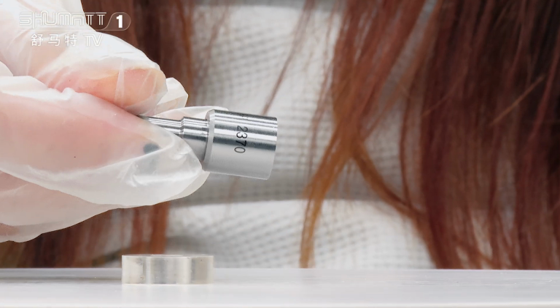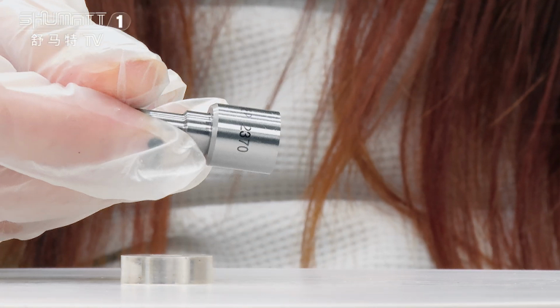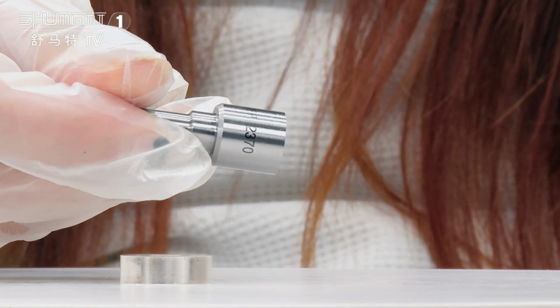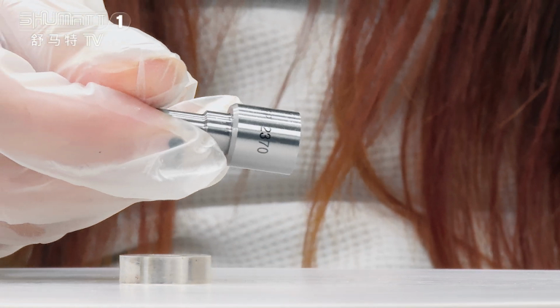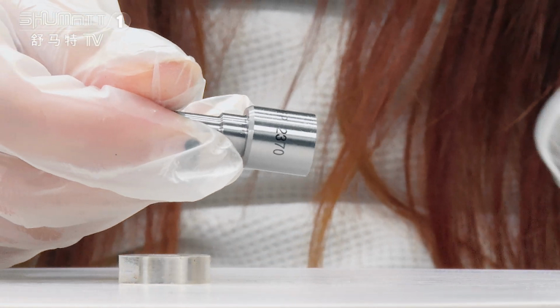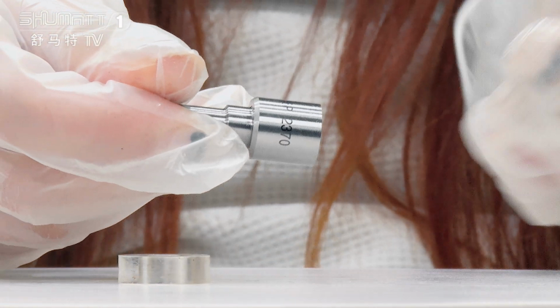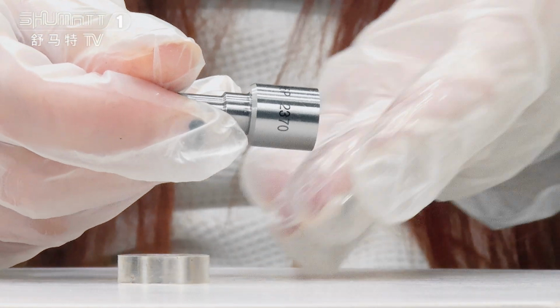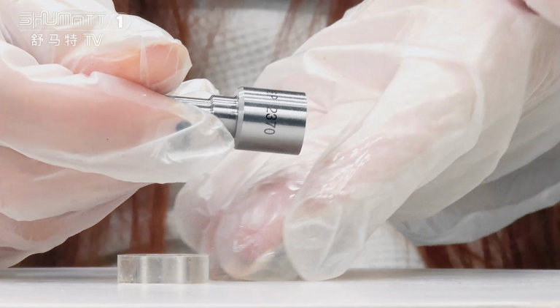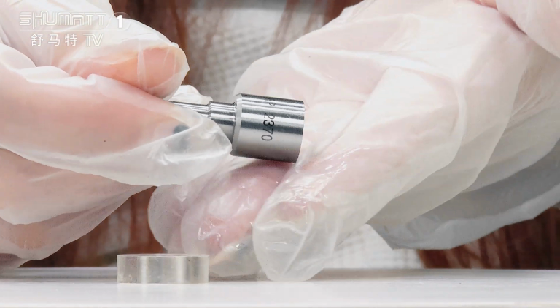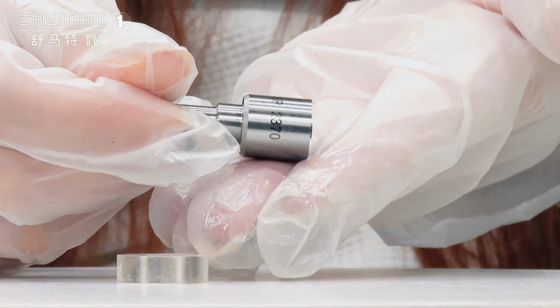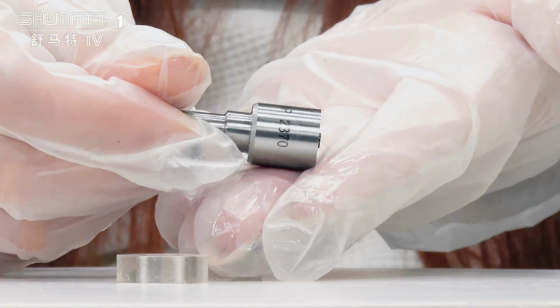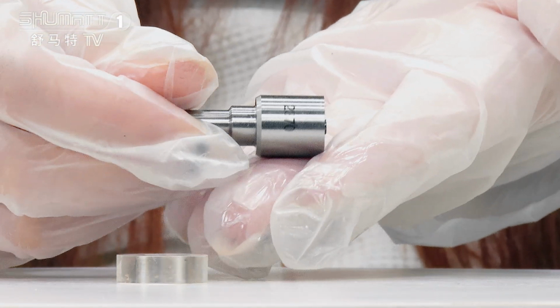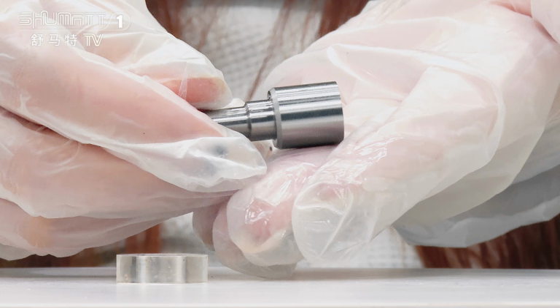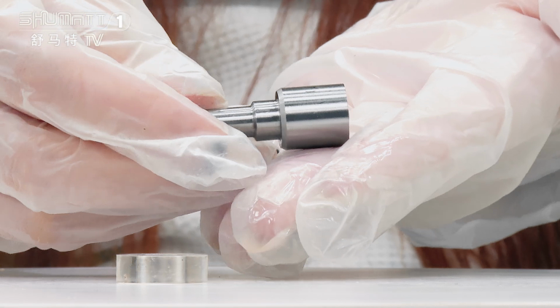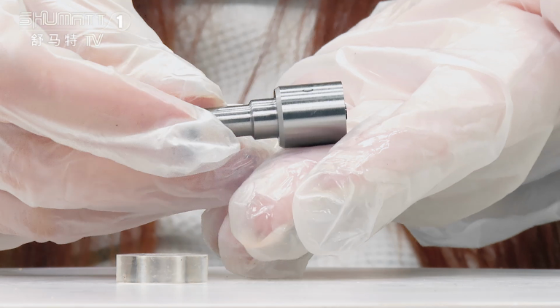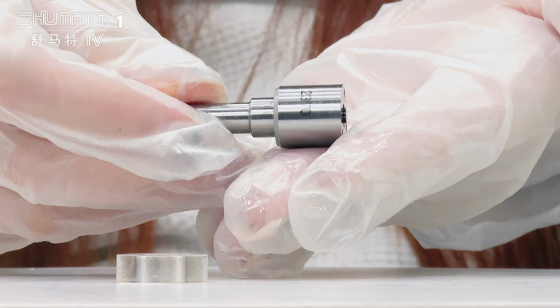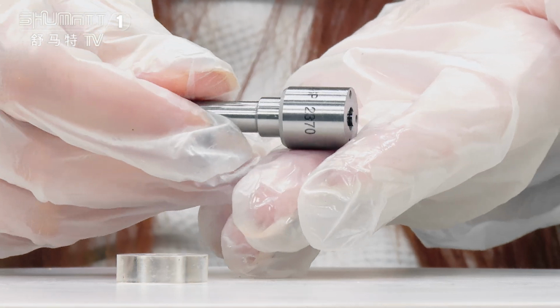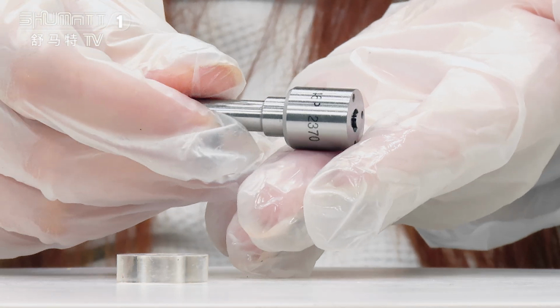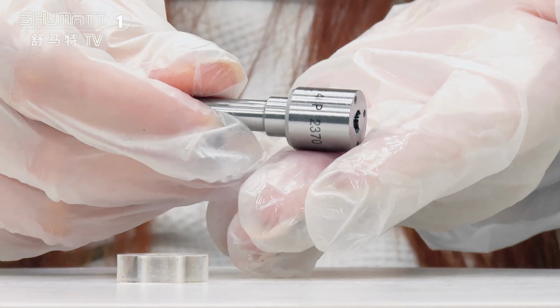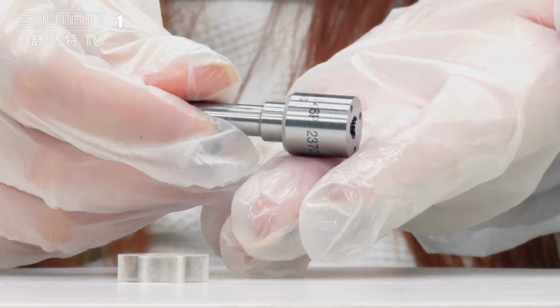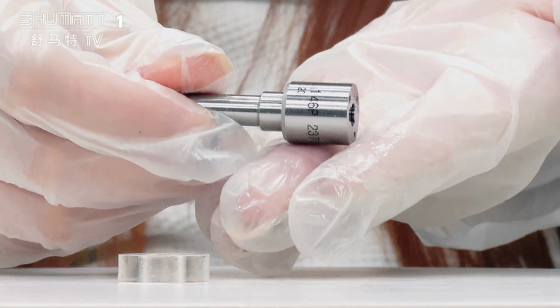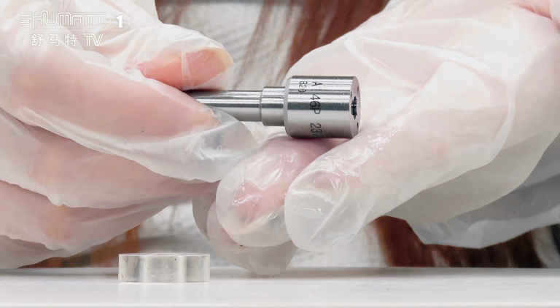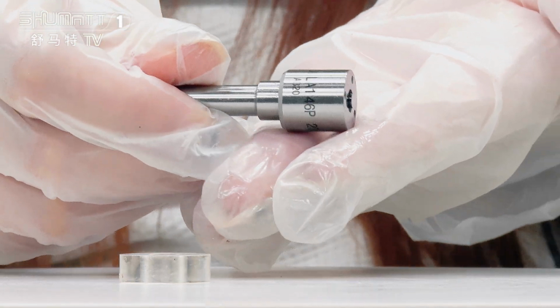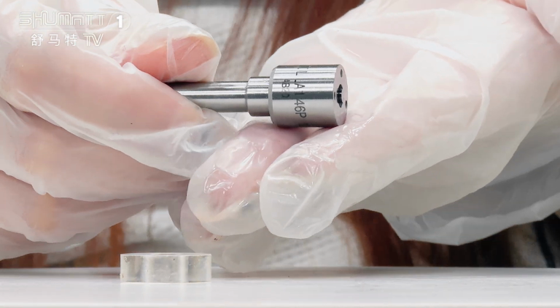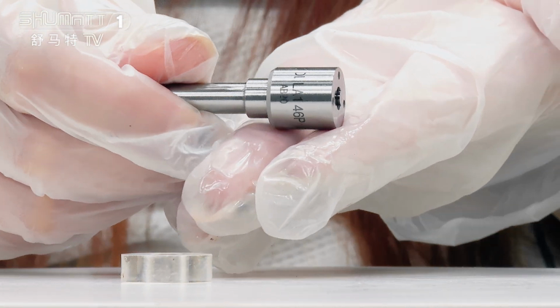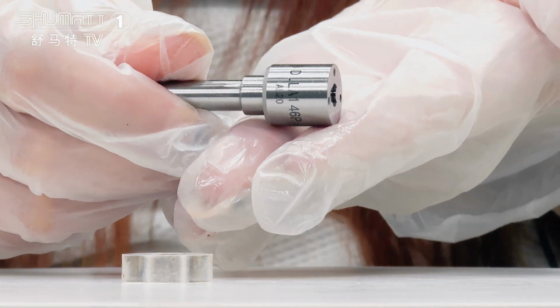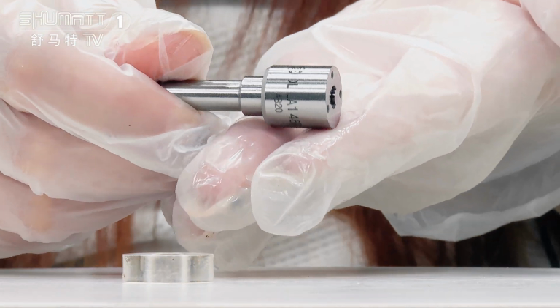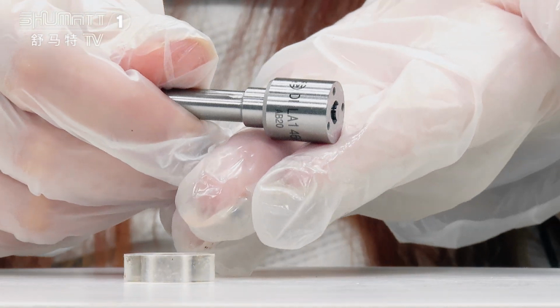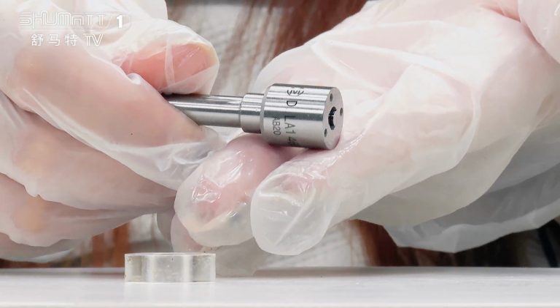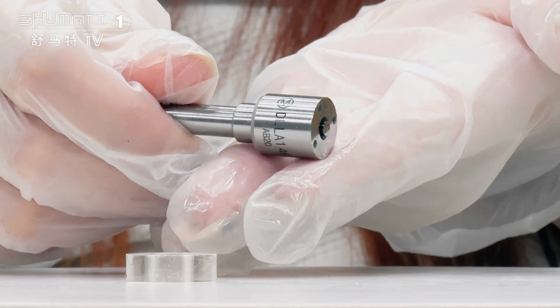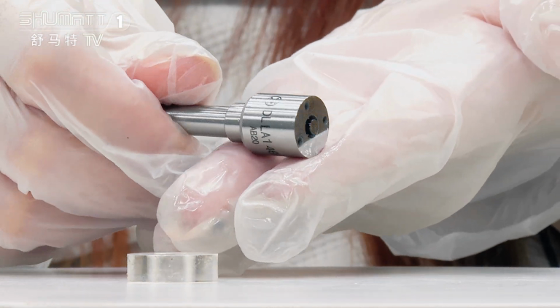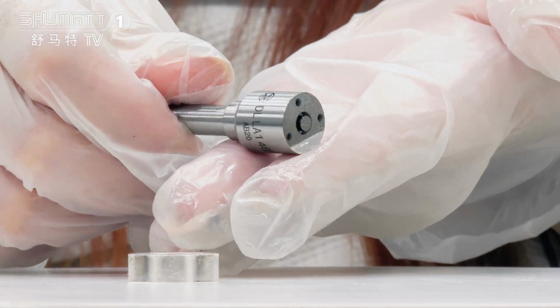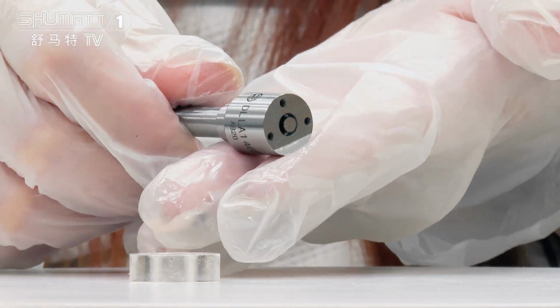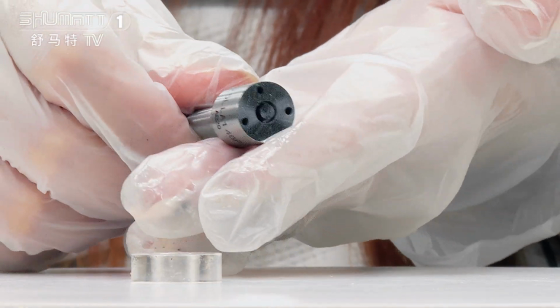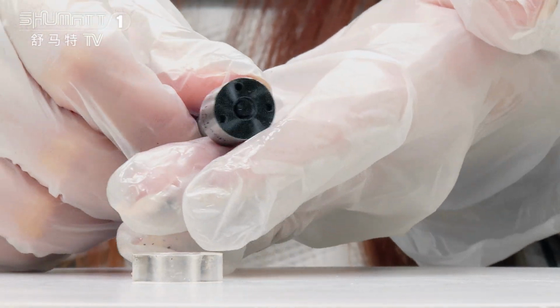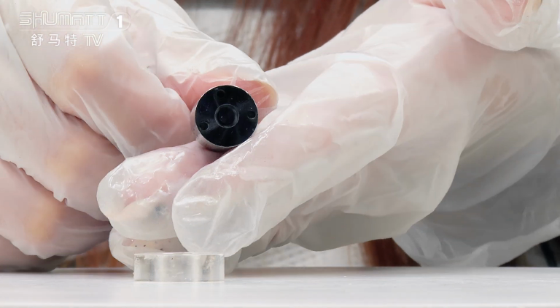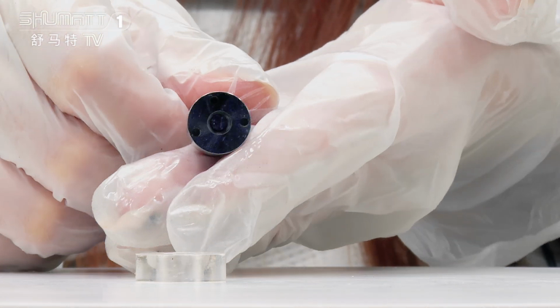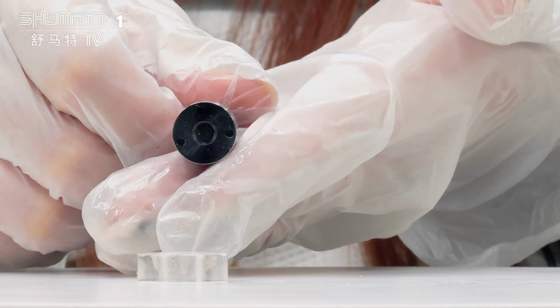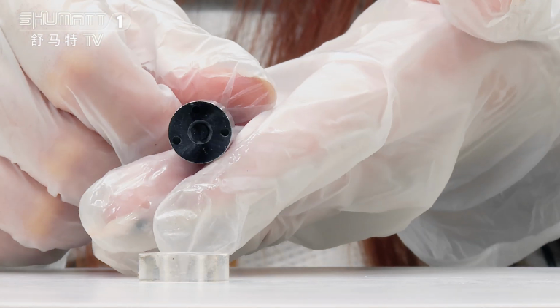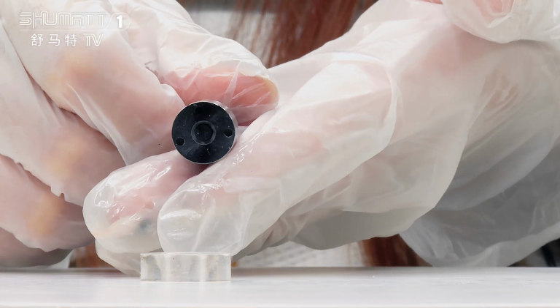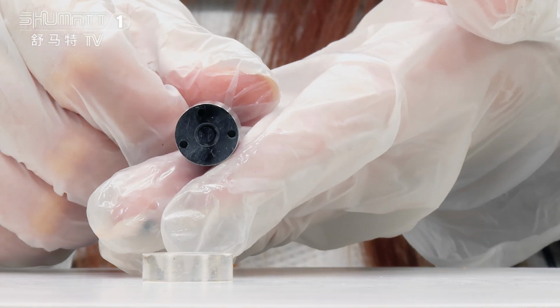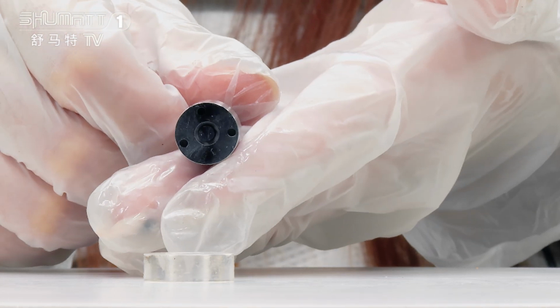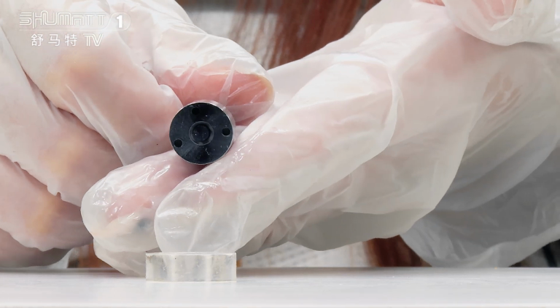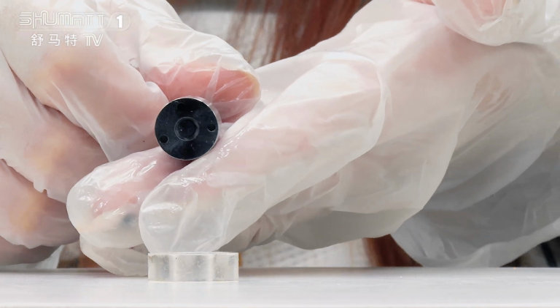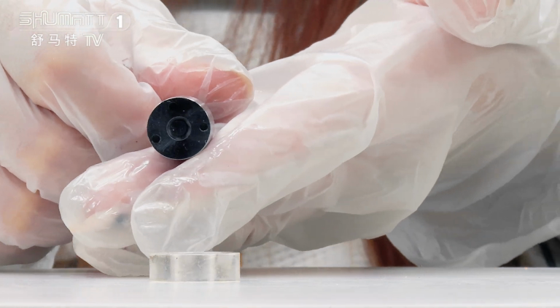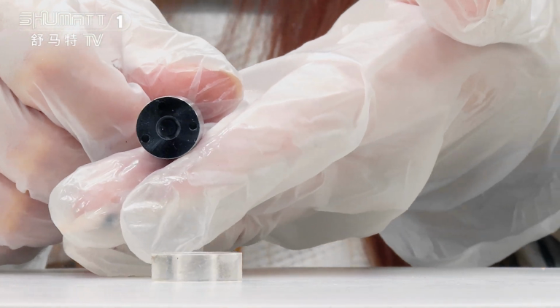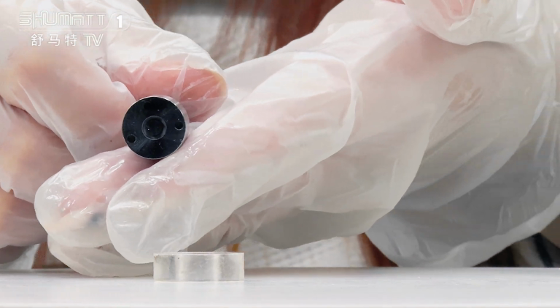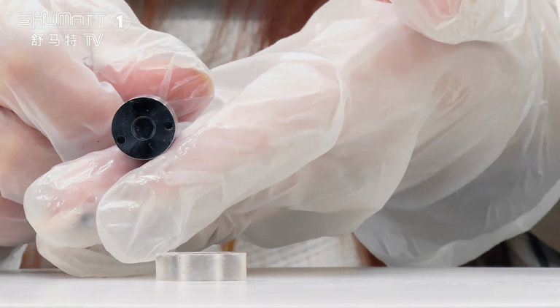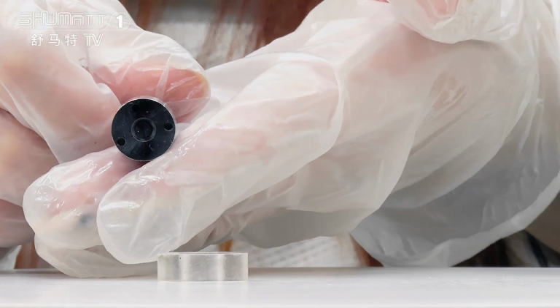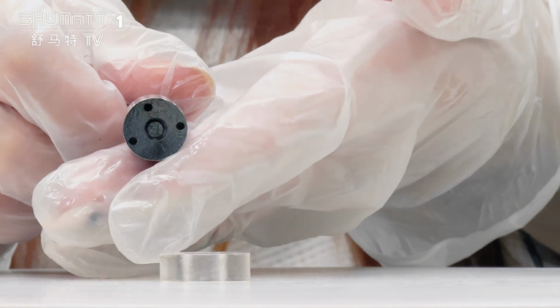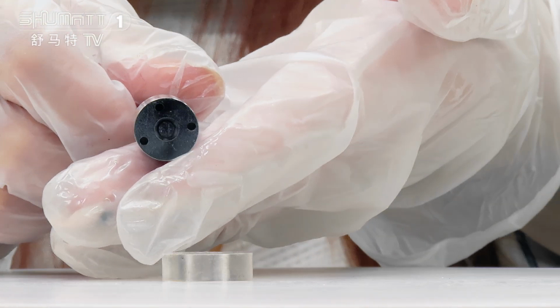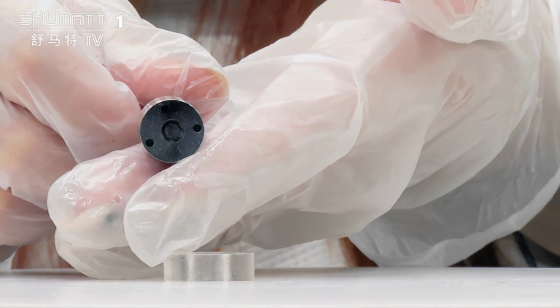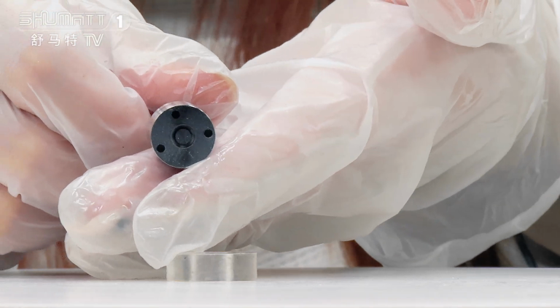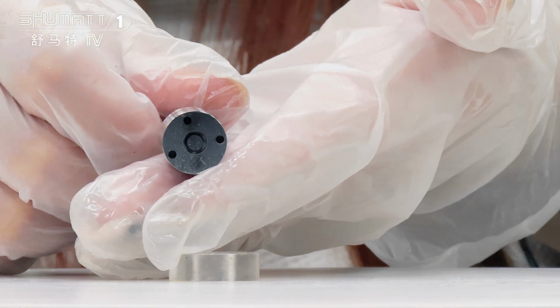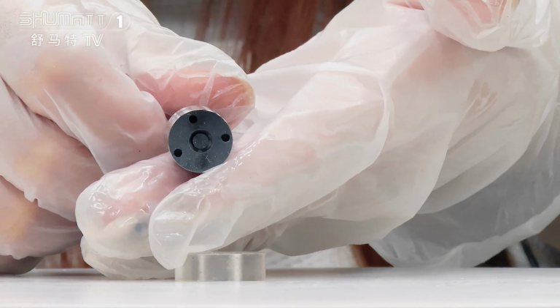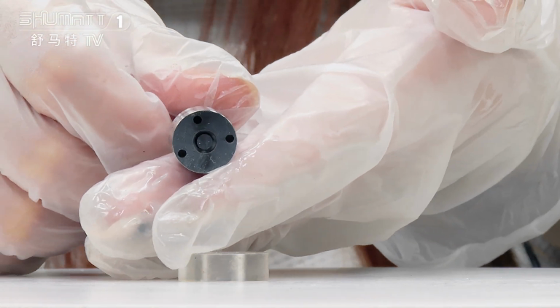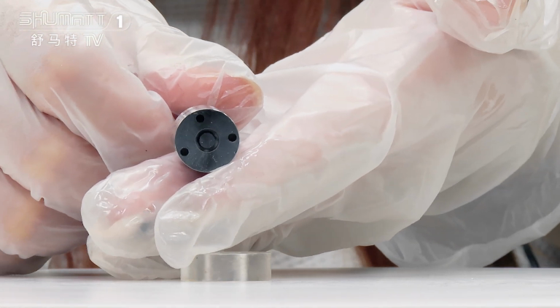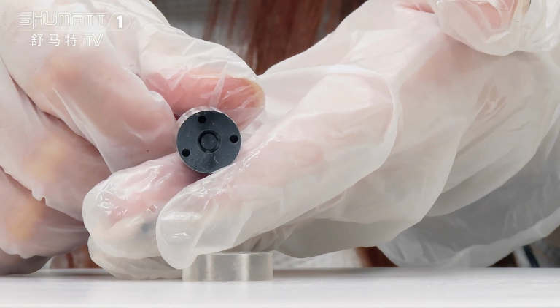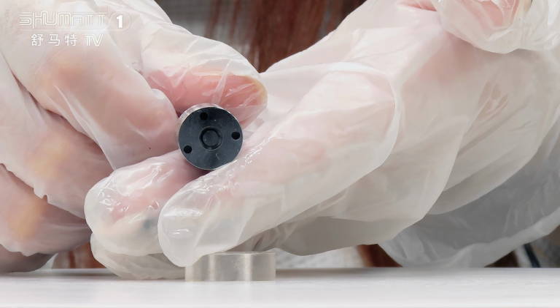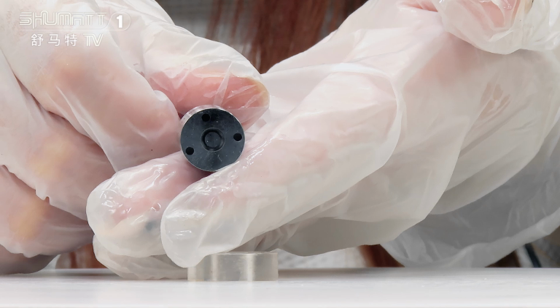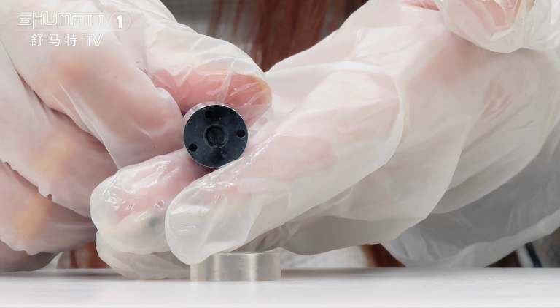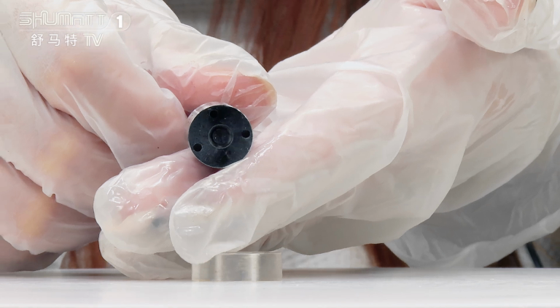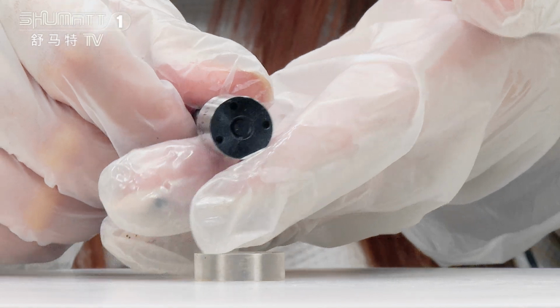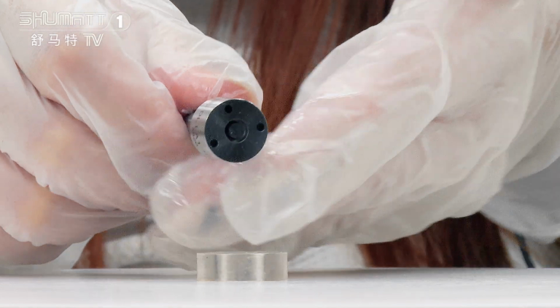Each product before delivery will also undergo a product test and inspection, including full inspection and random inspection.